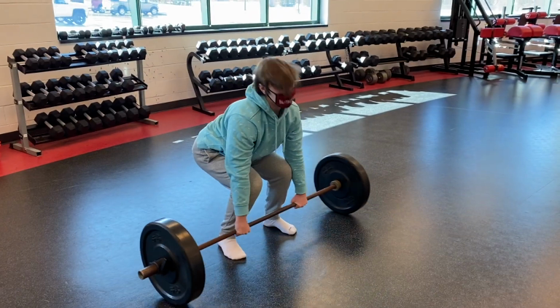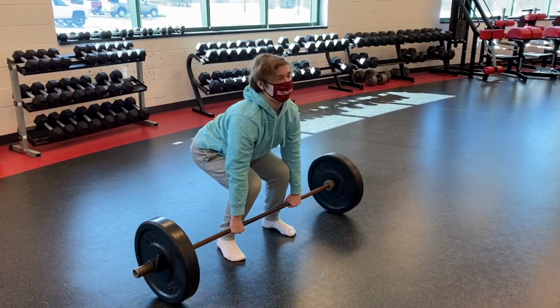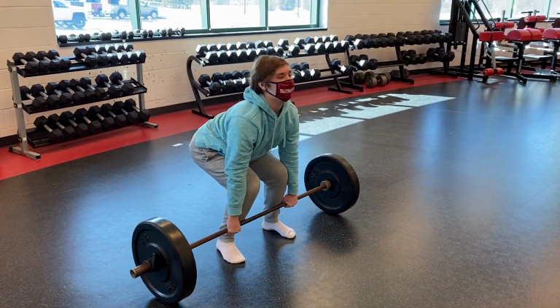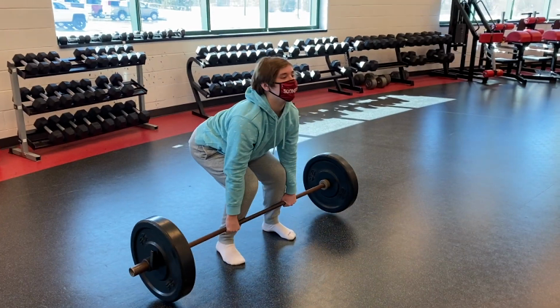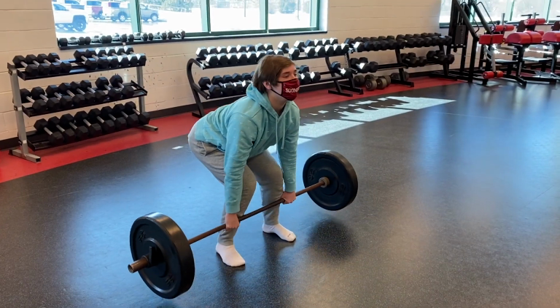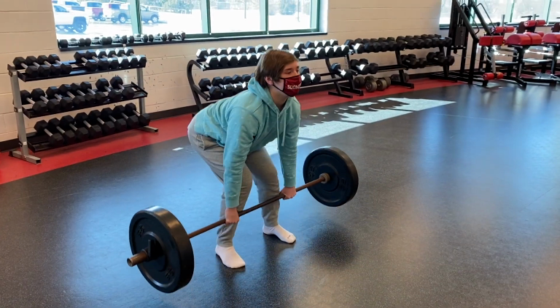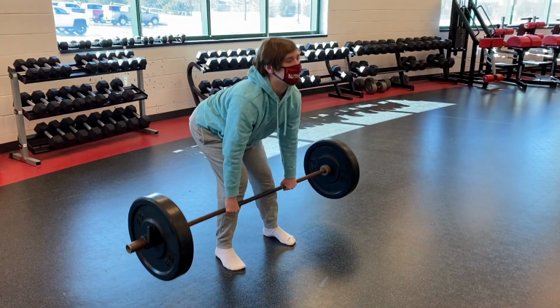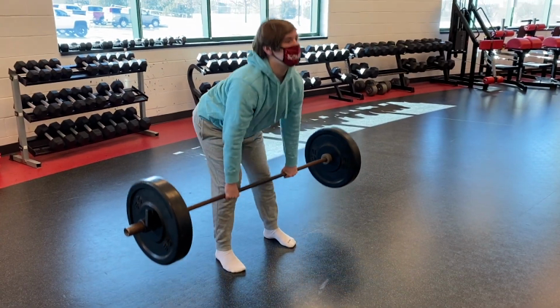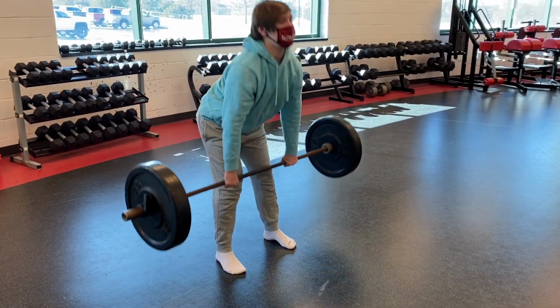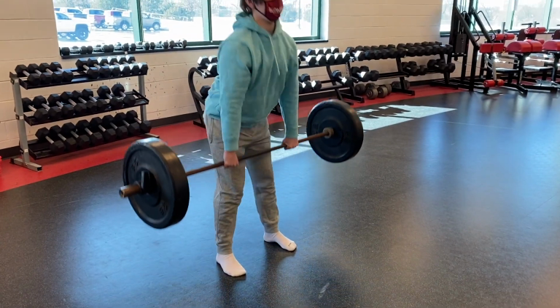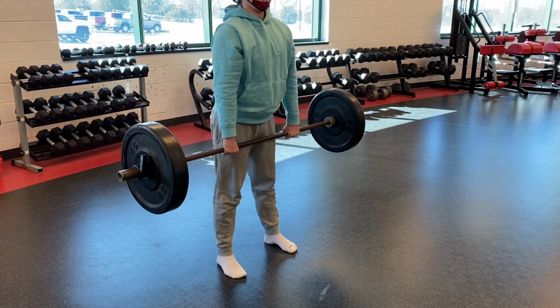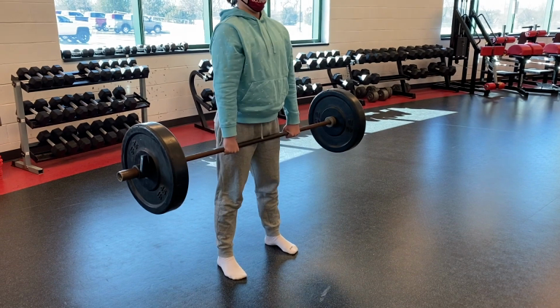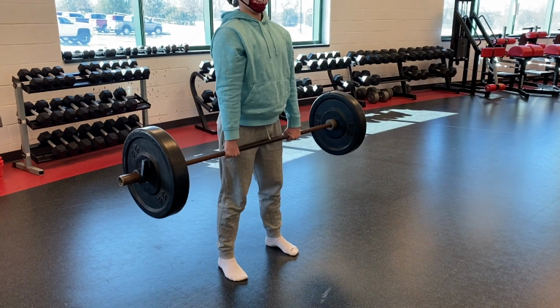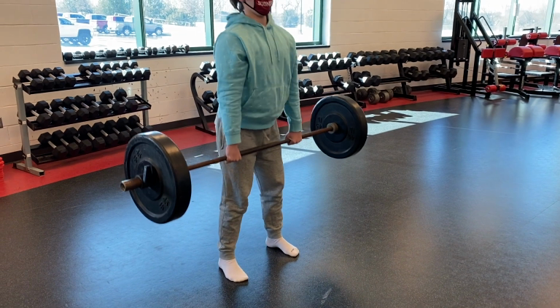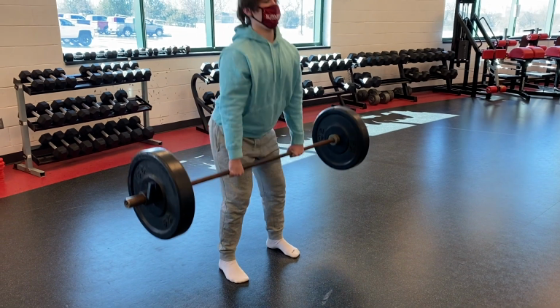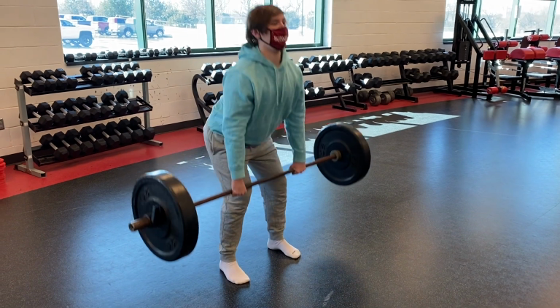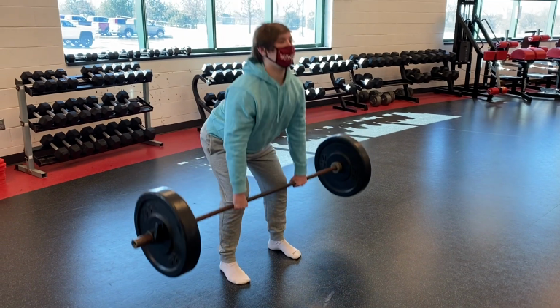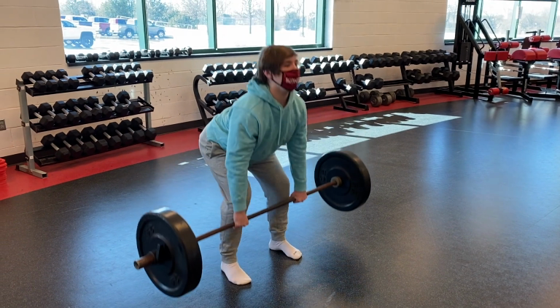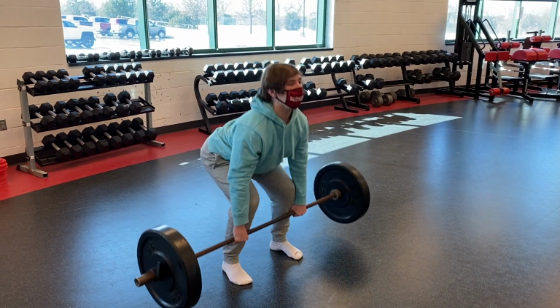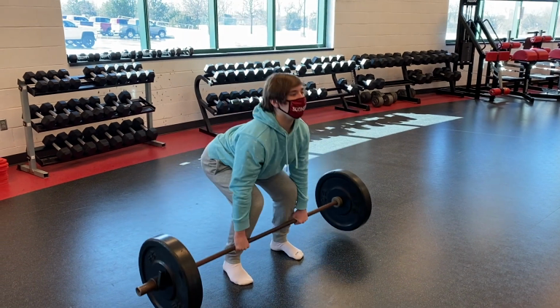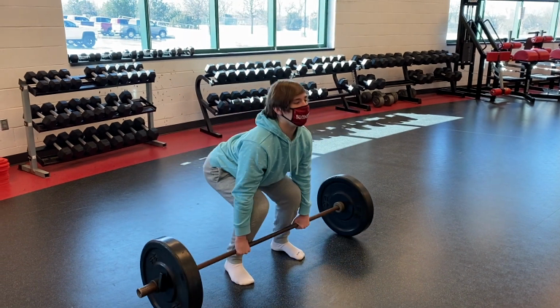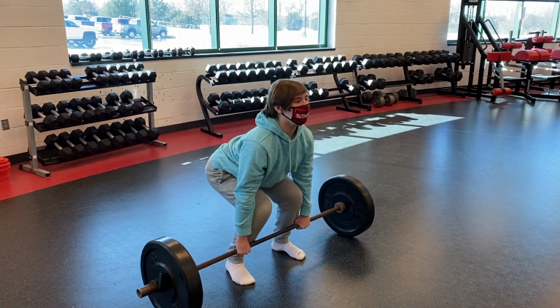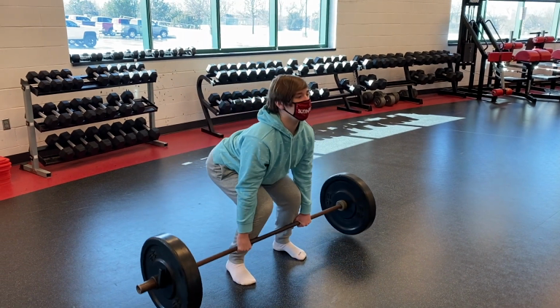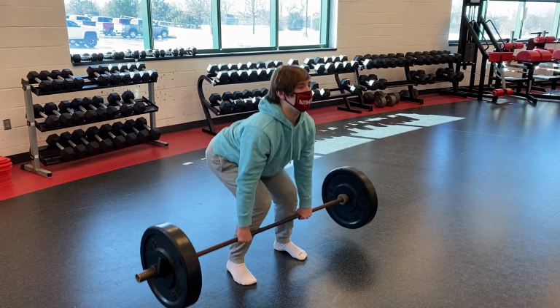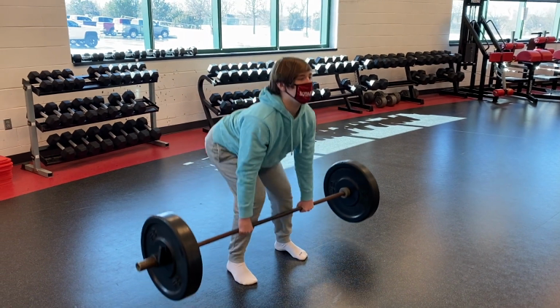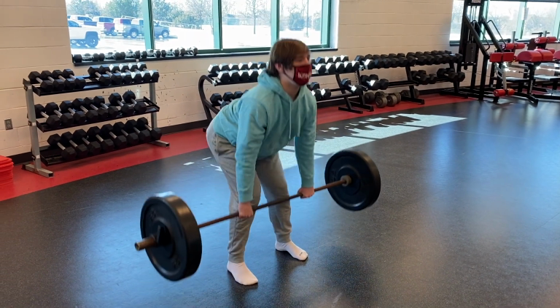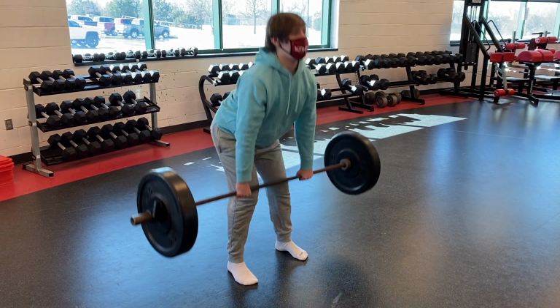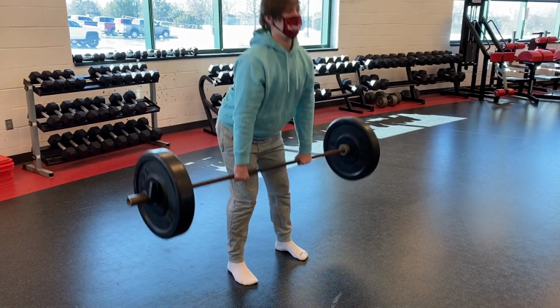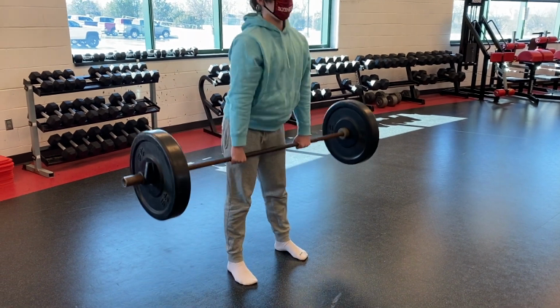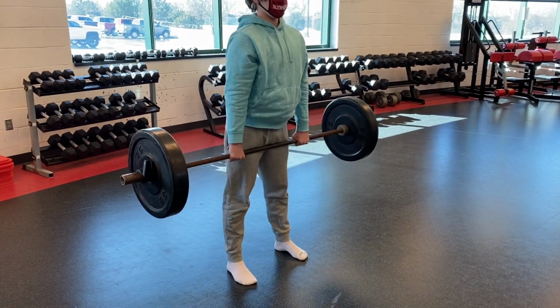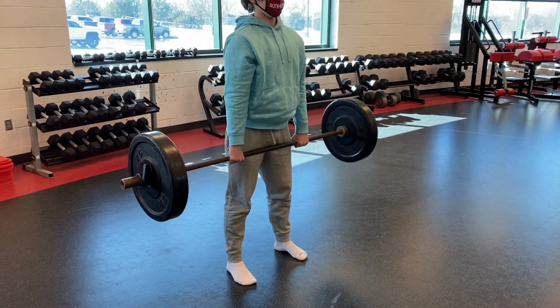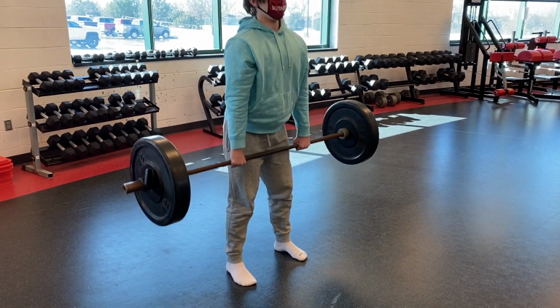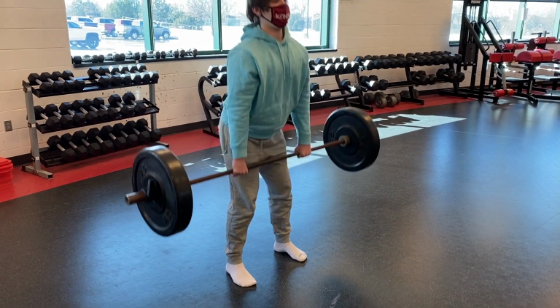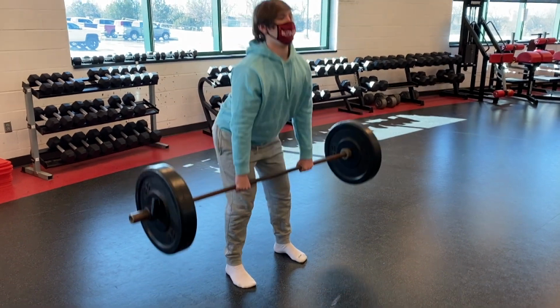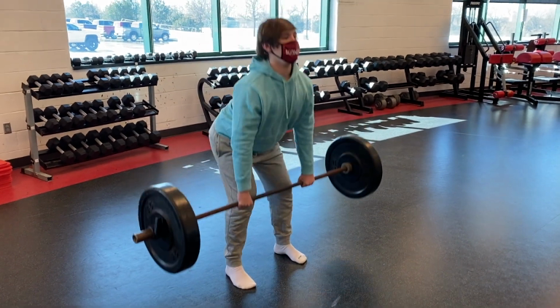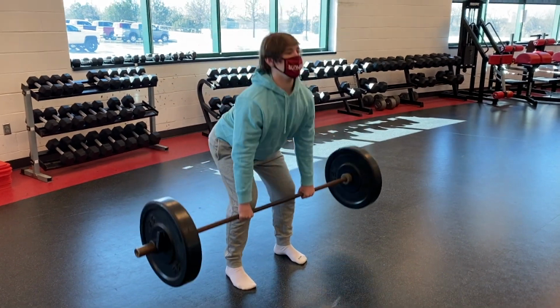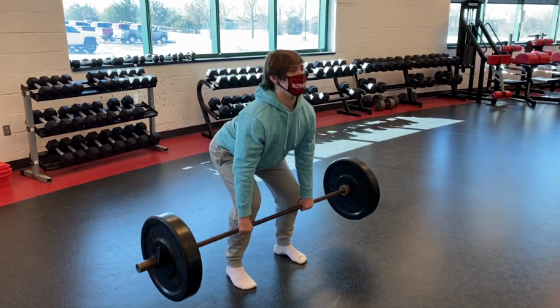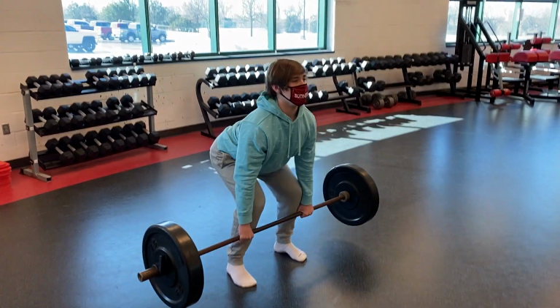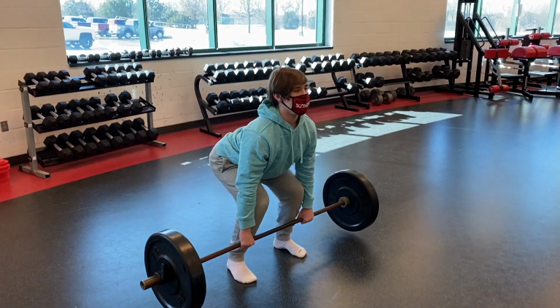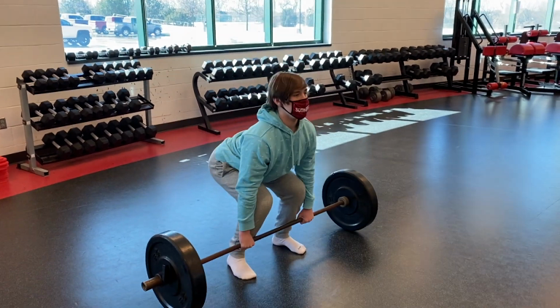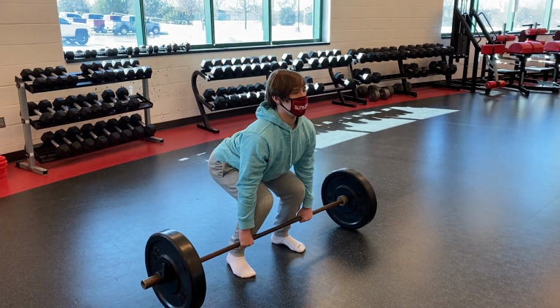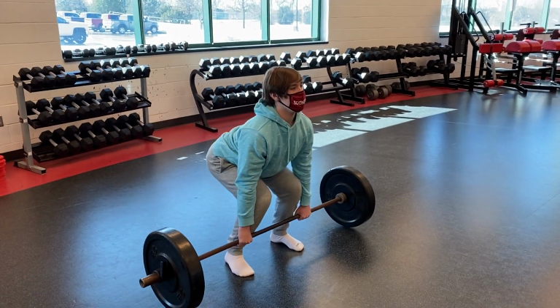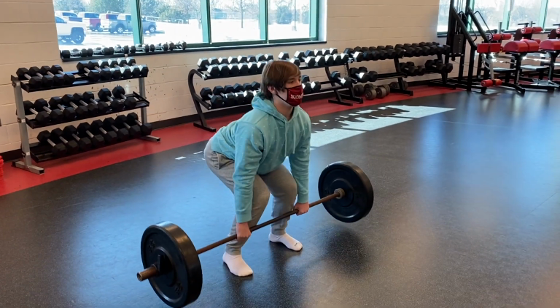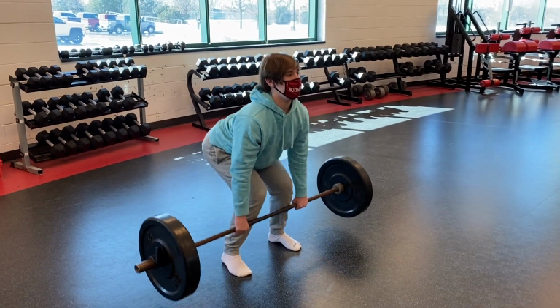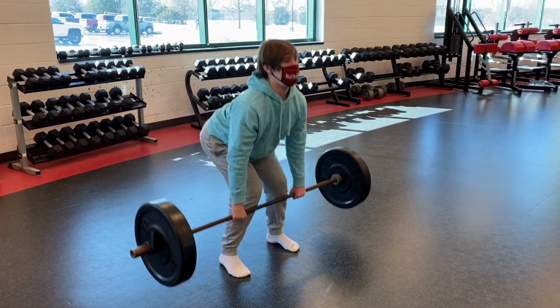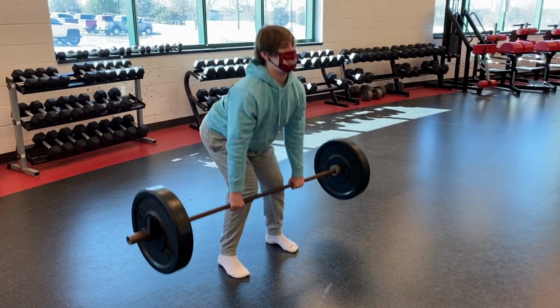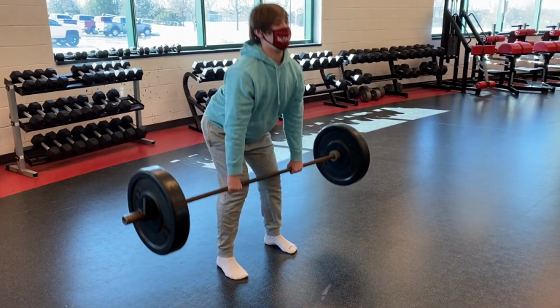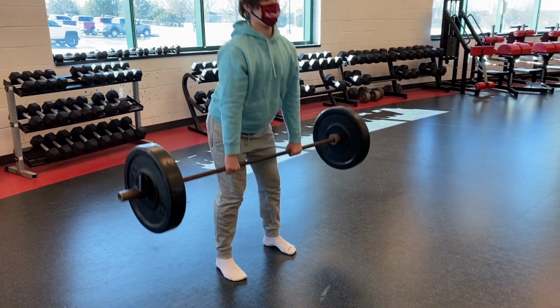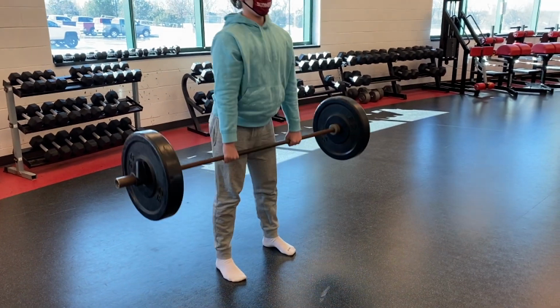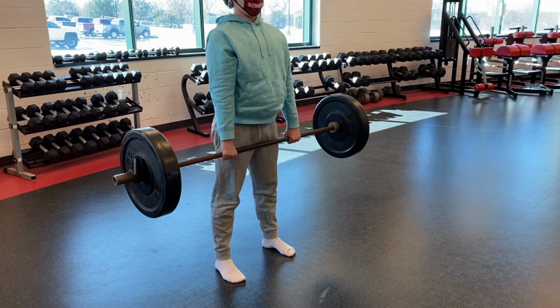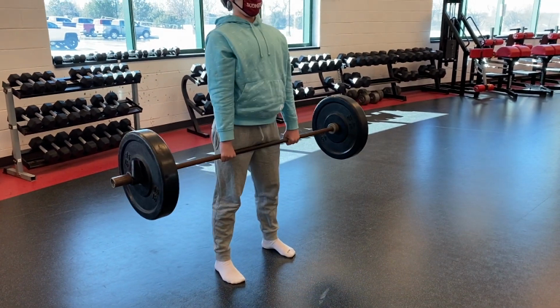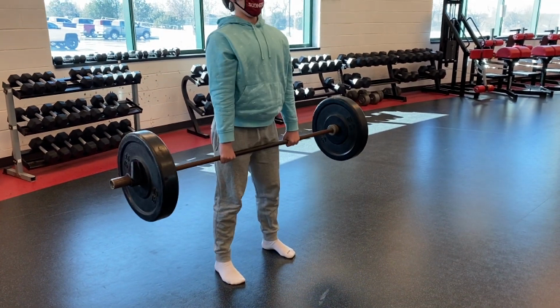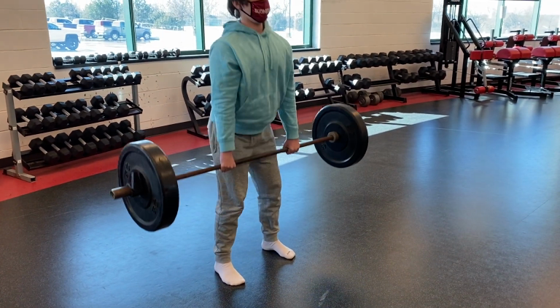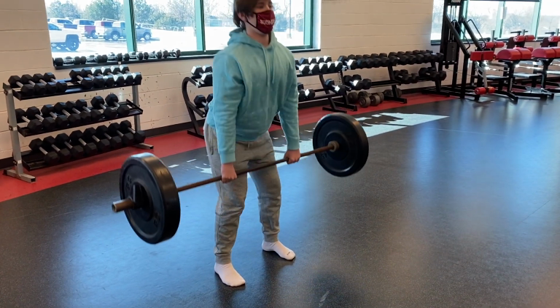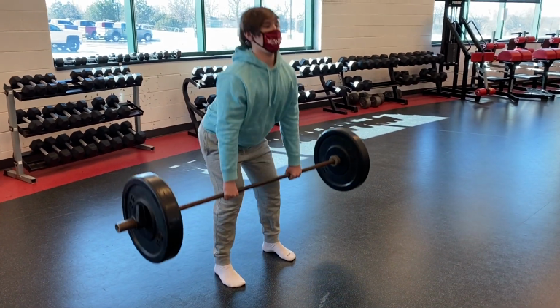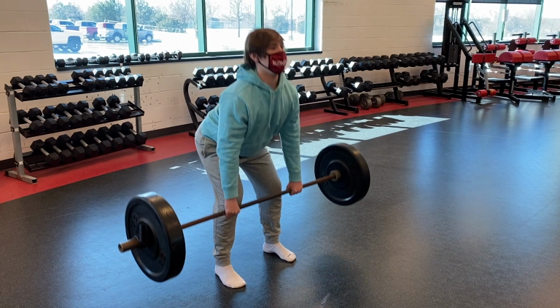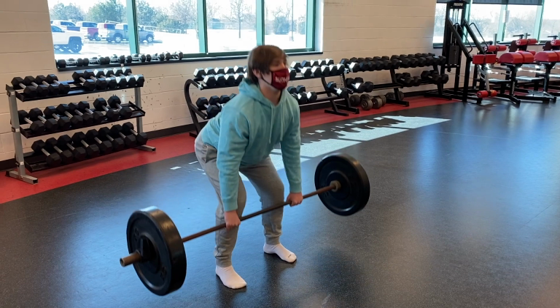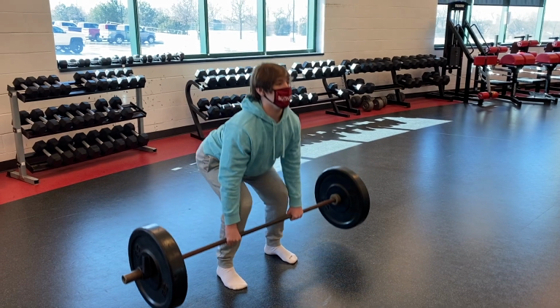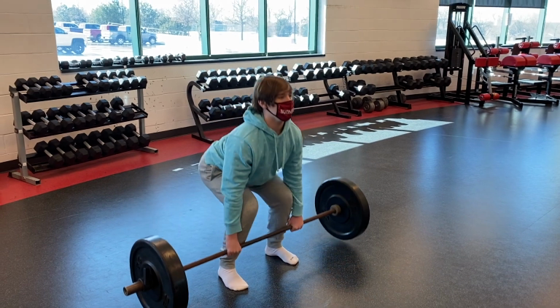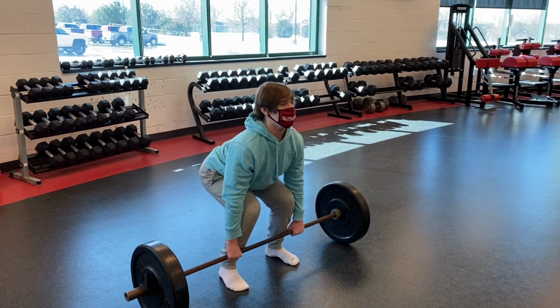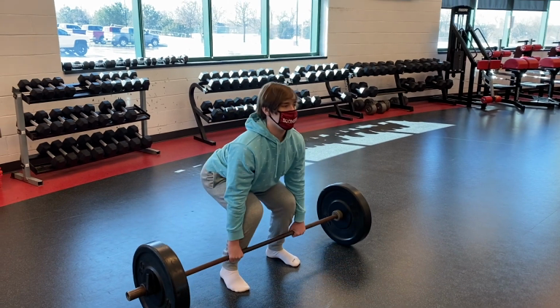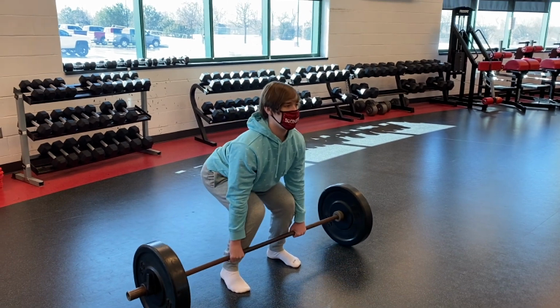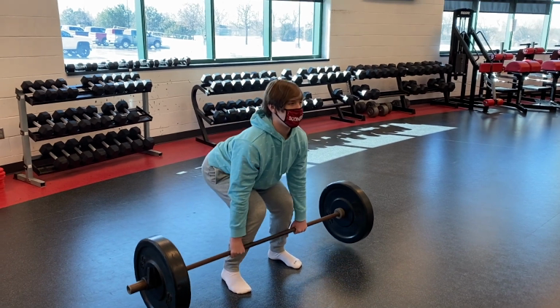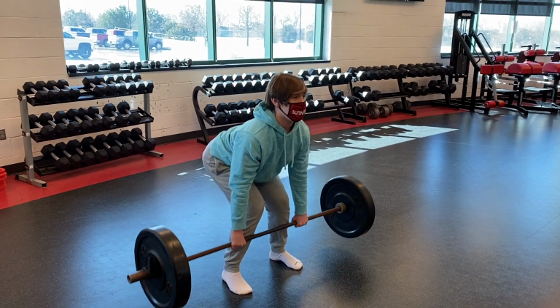In this compound movement, Cooper is doing deadlift. Deadlift is great for building your lower back. You can tell Cooper is doing great form by keeping his chest up and his butt down.